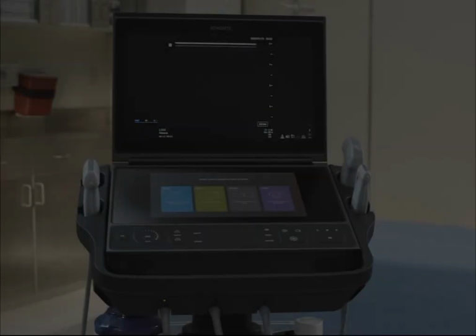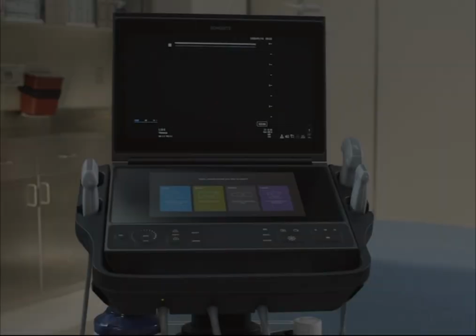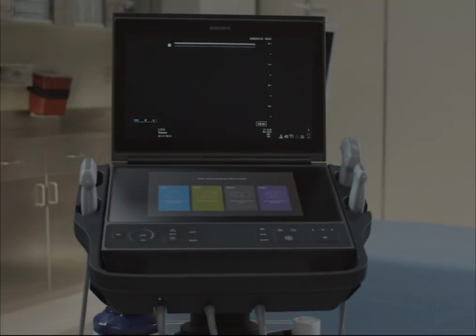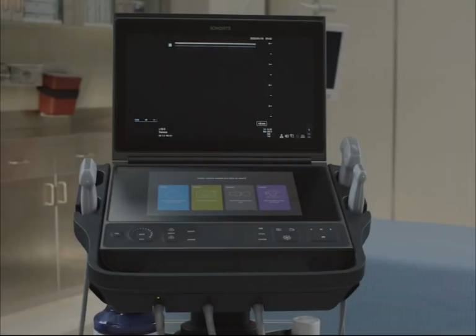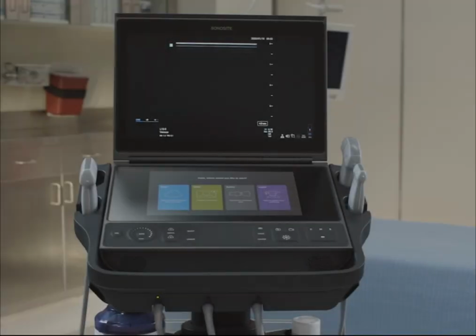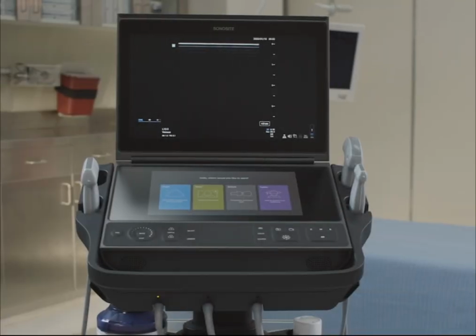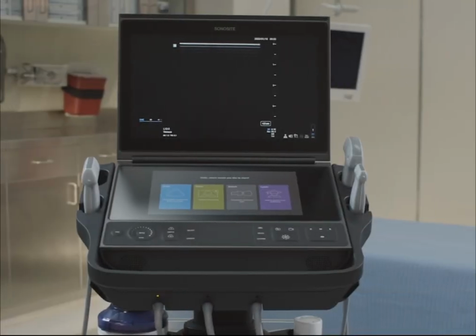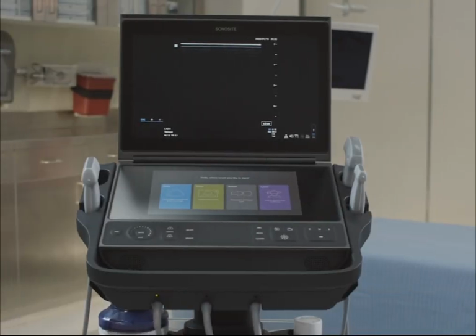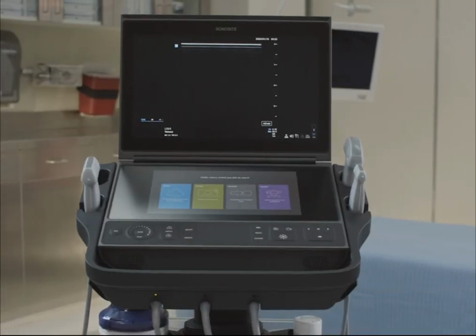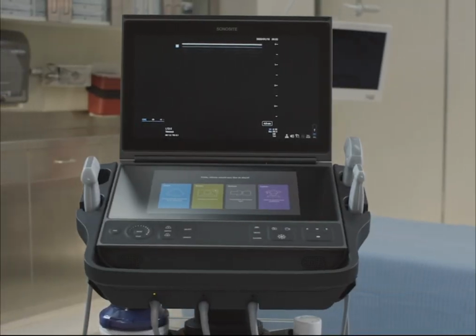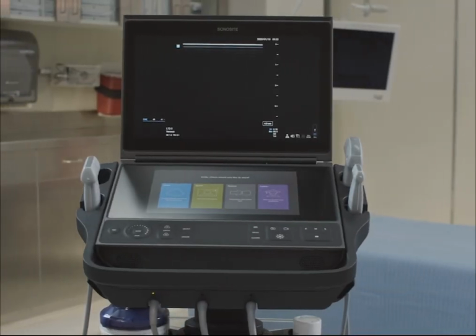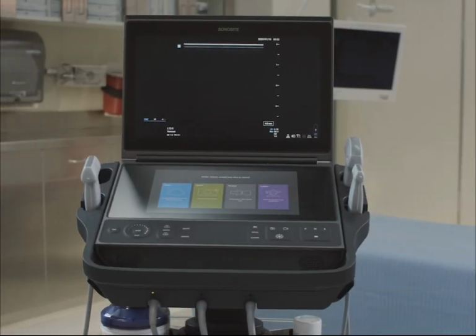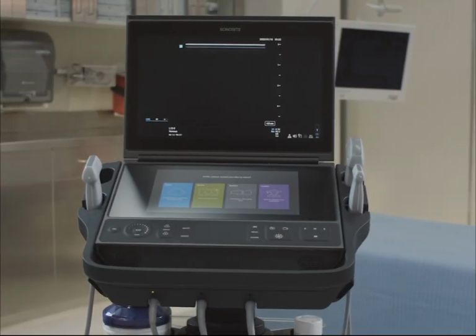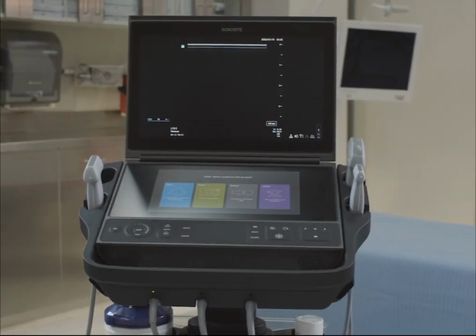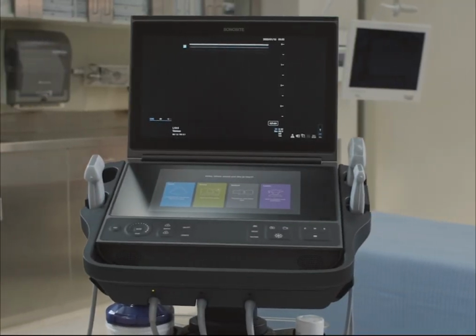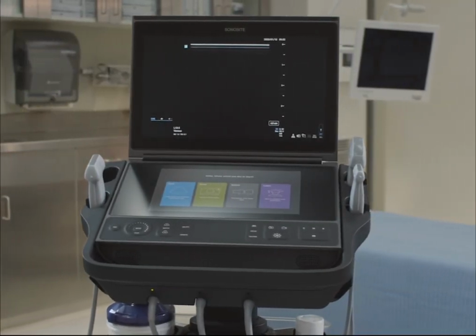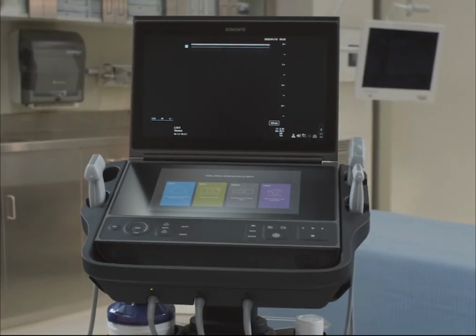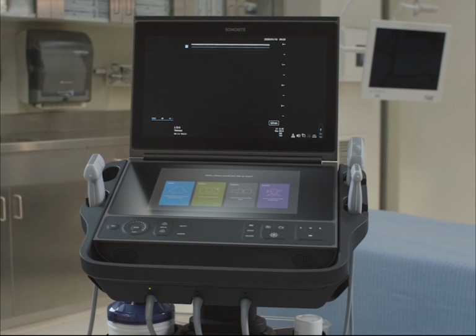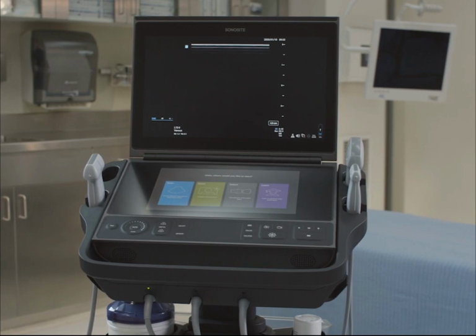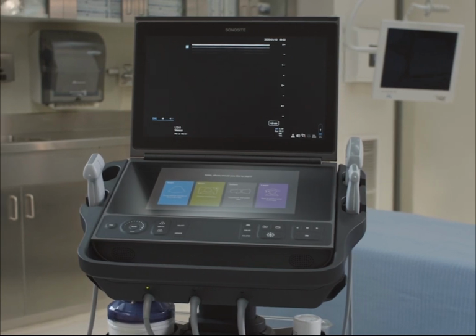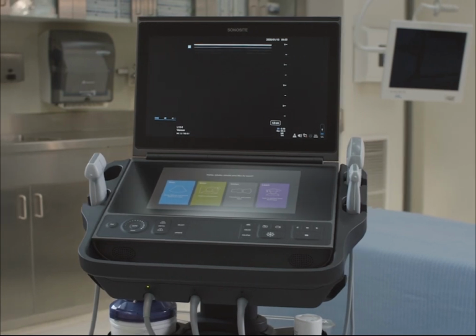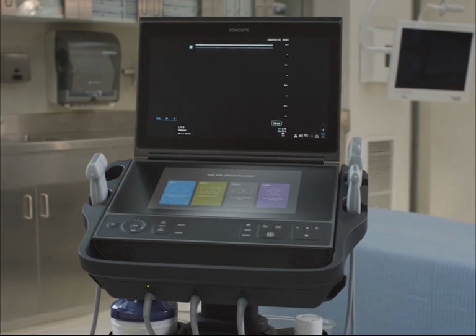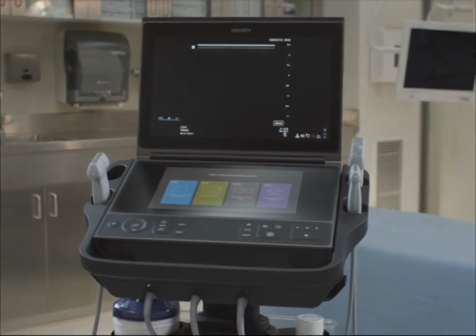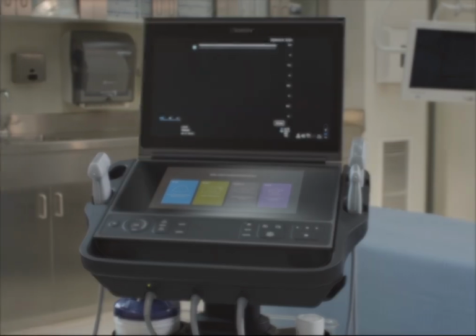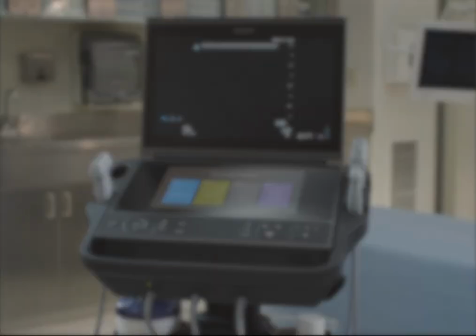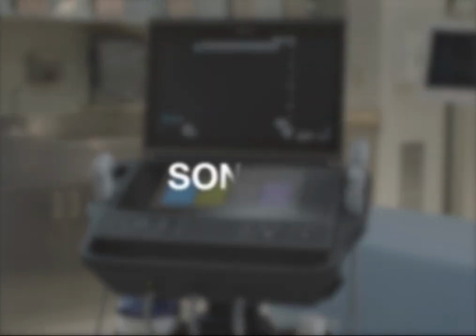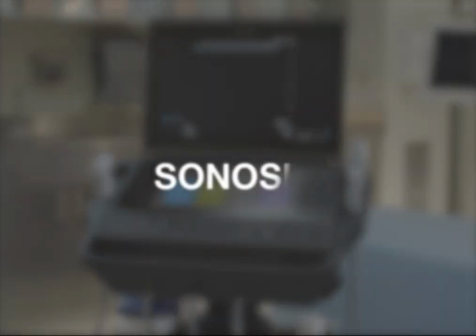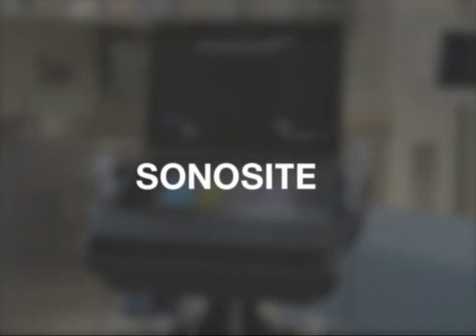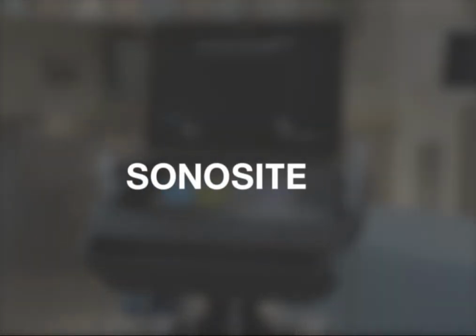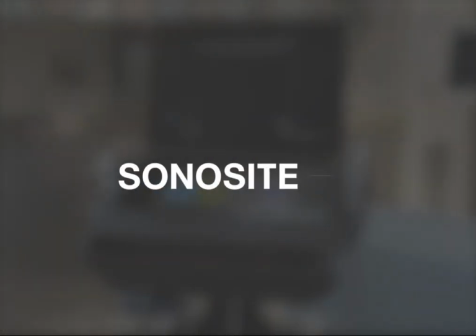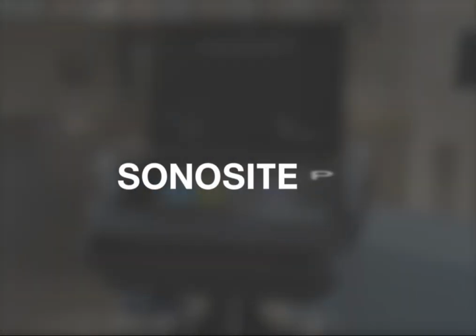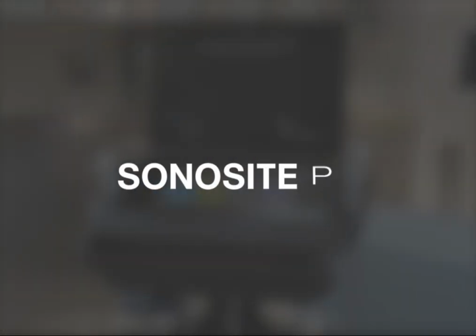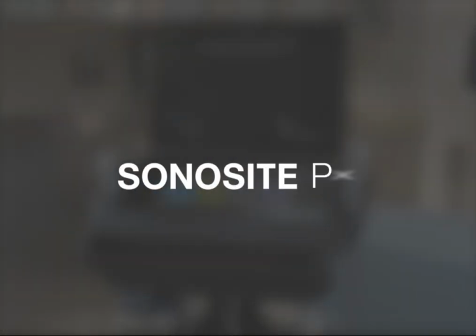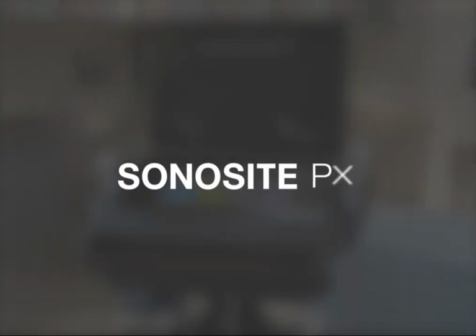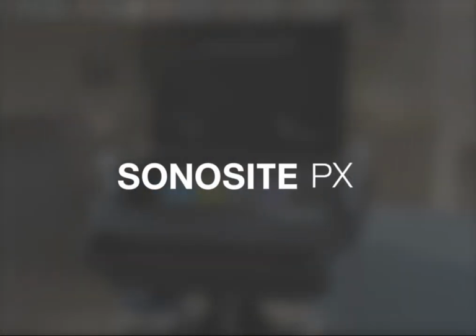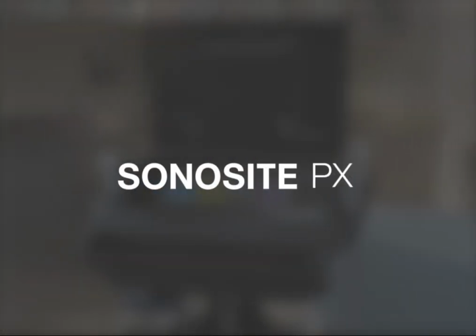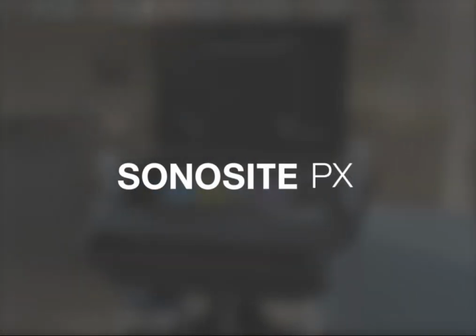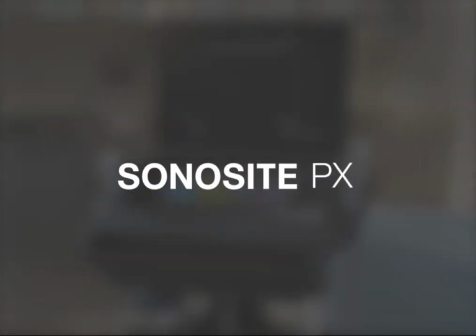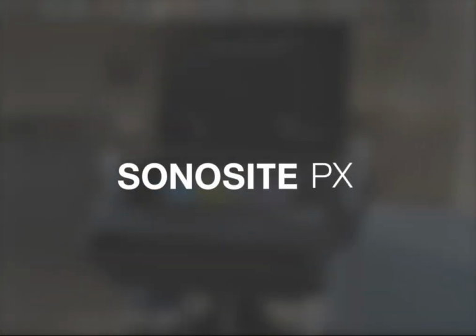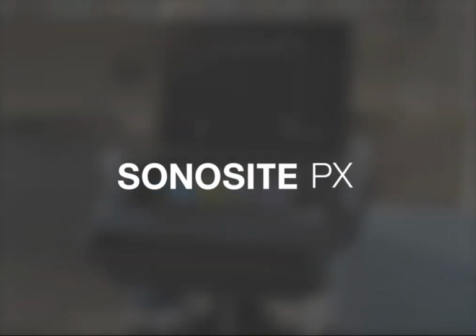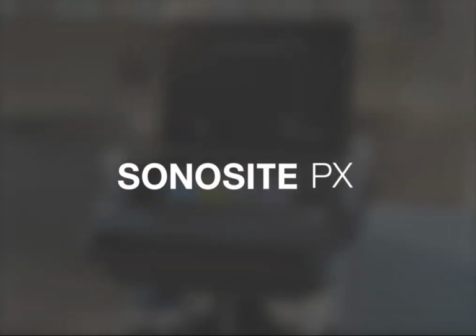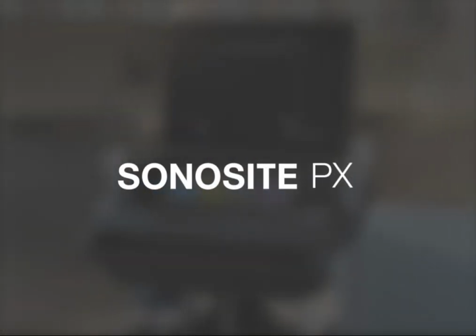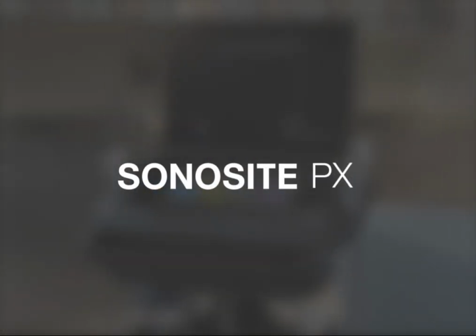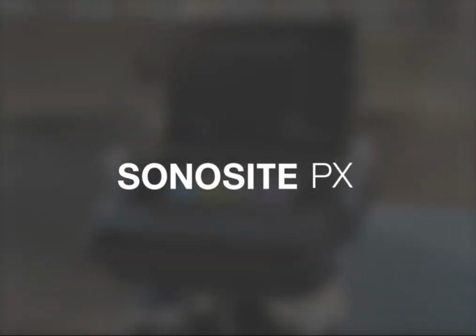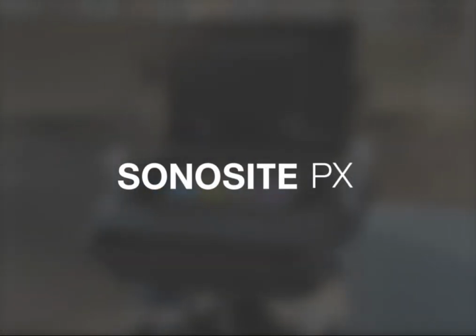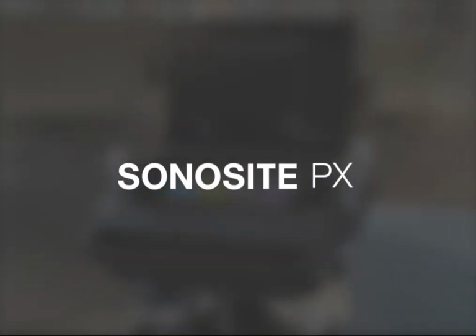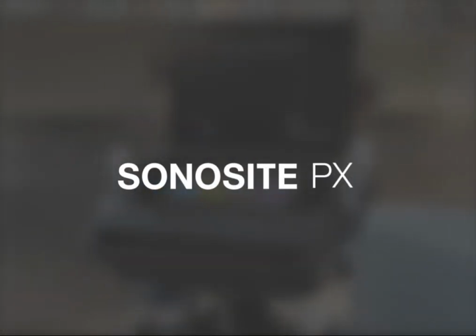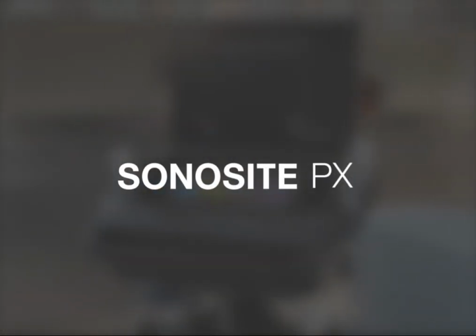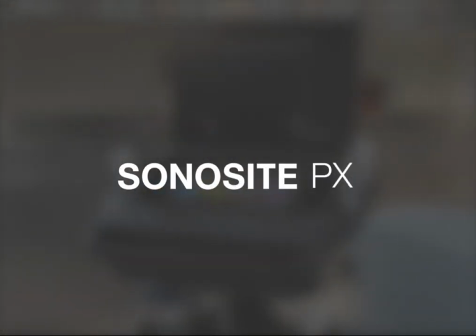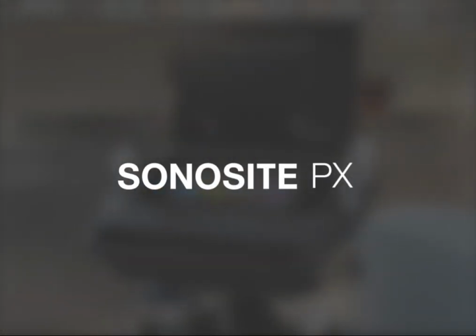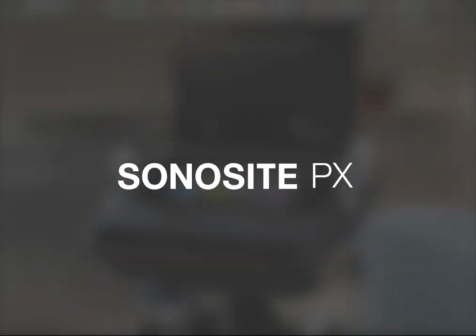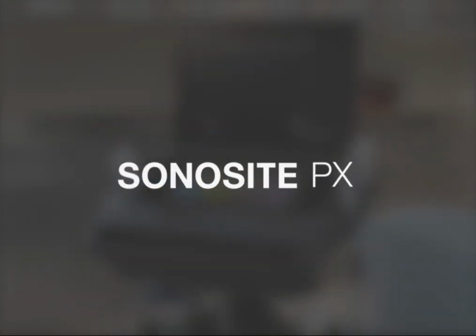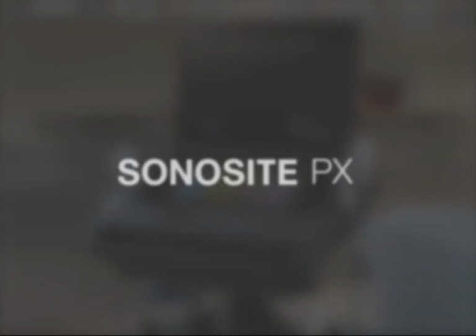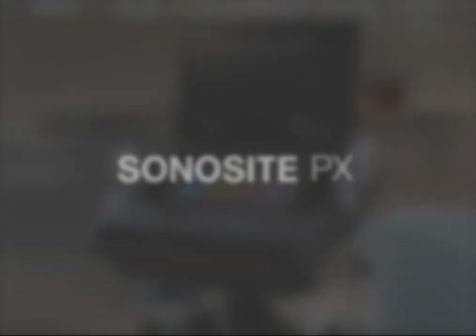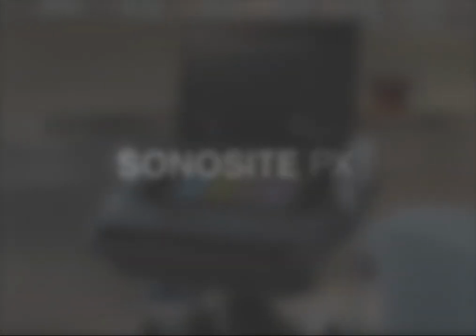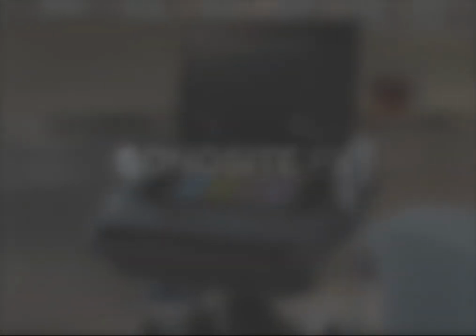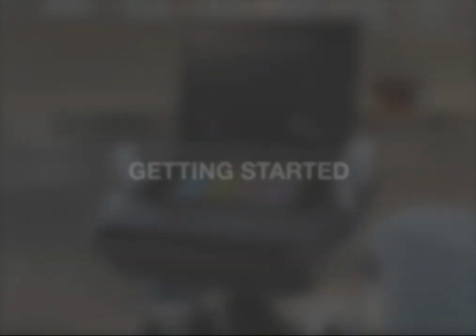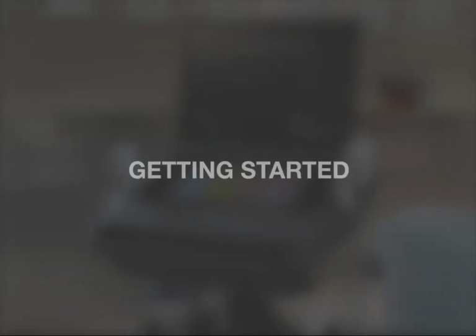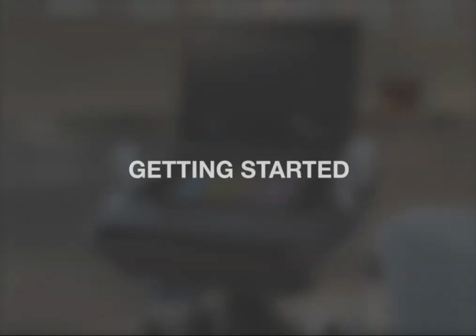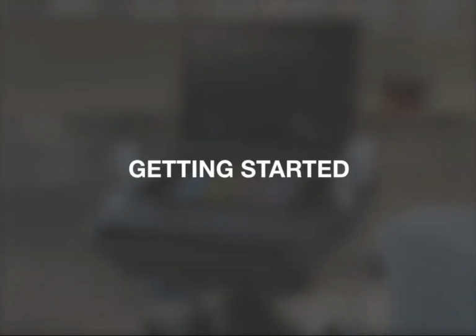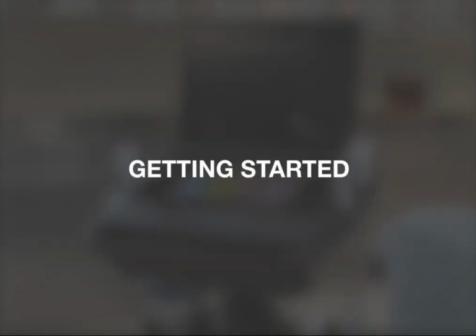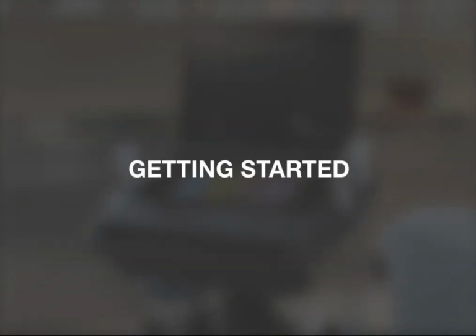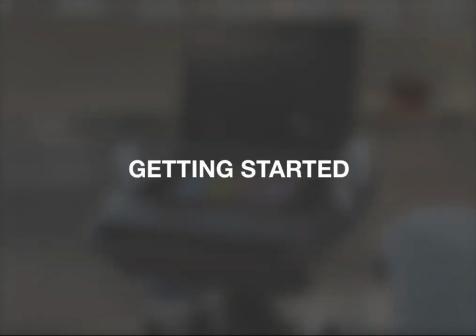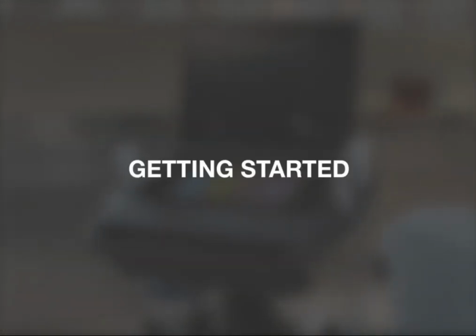Welcome to the Sonosight PX Help video: Getting Started. In this video, we'll show you how to start using the system.